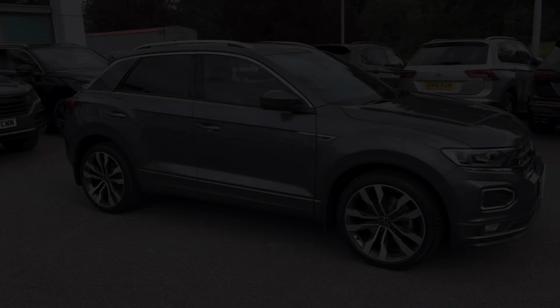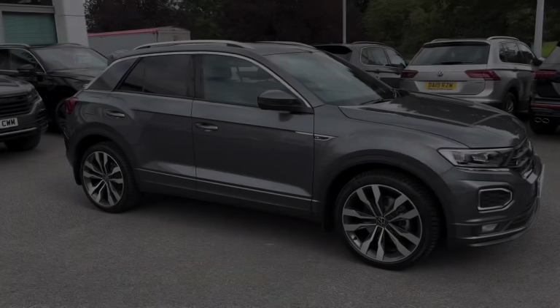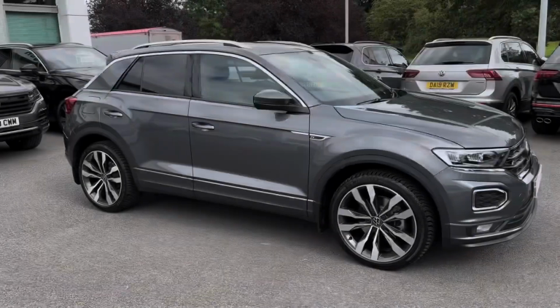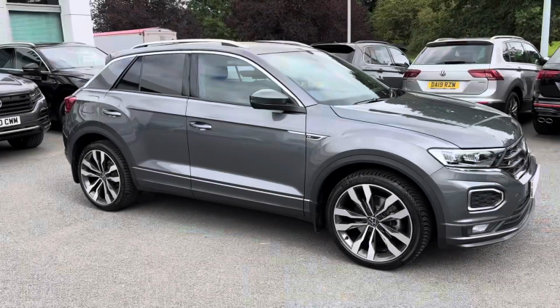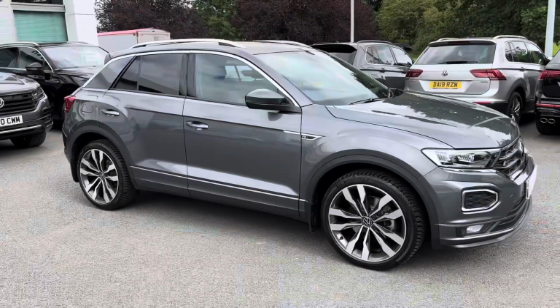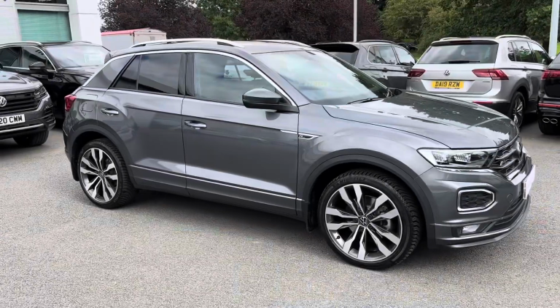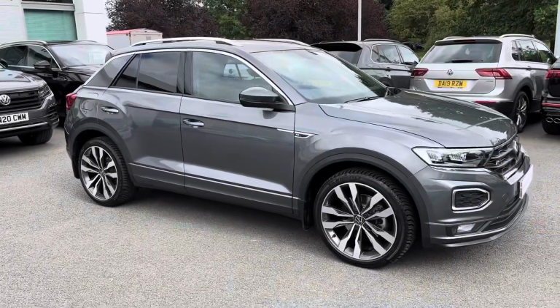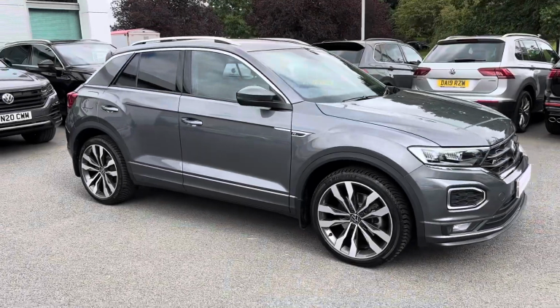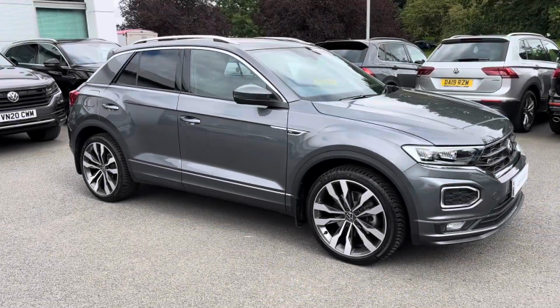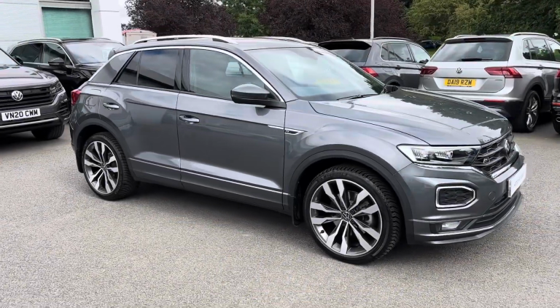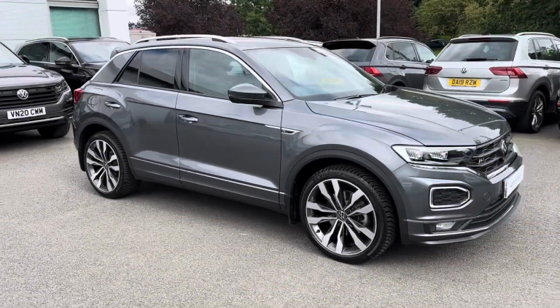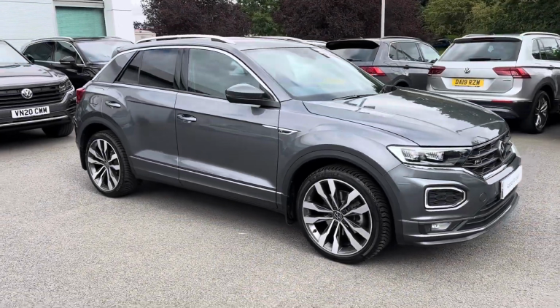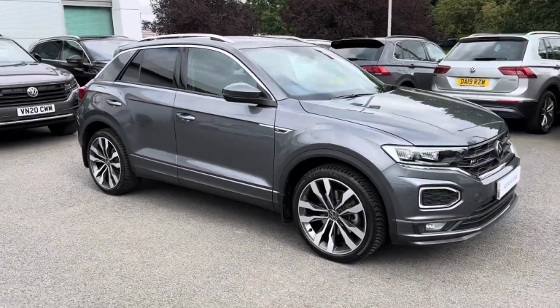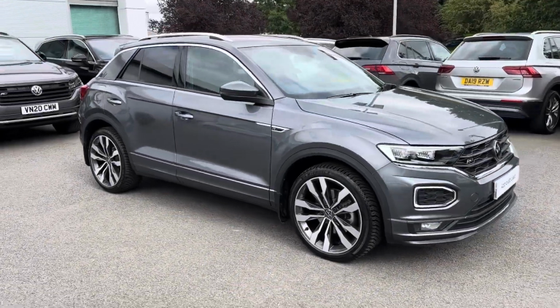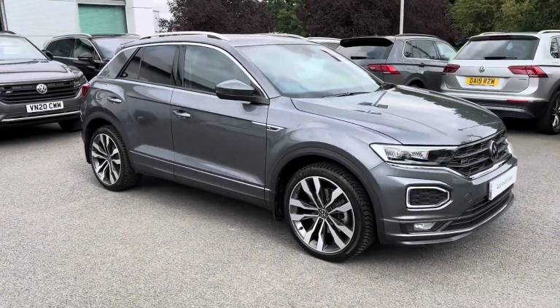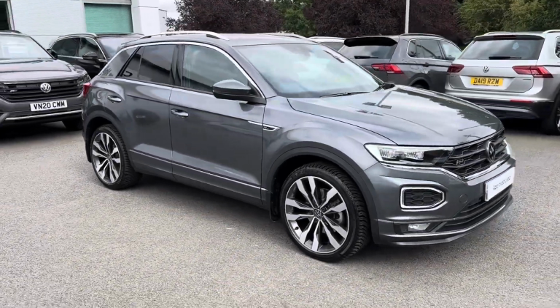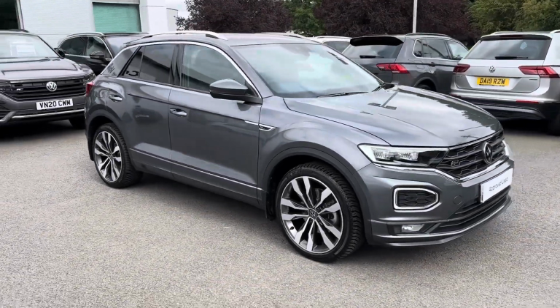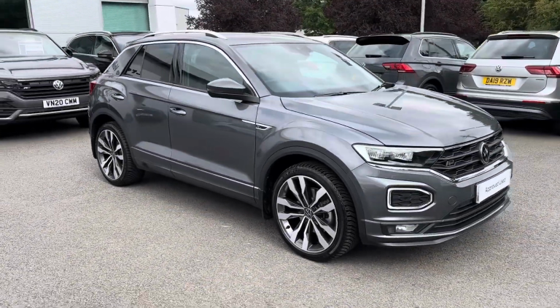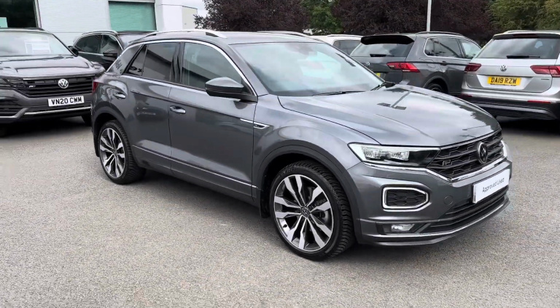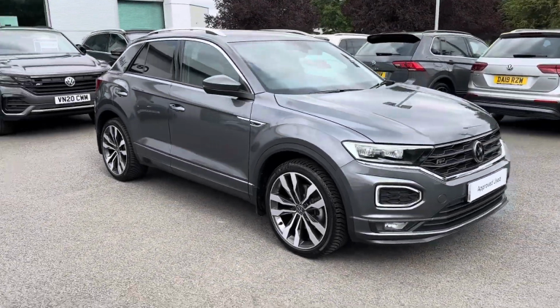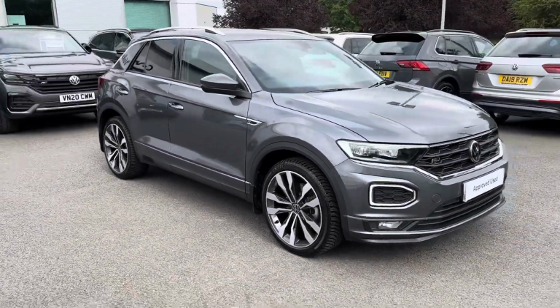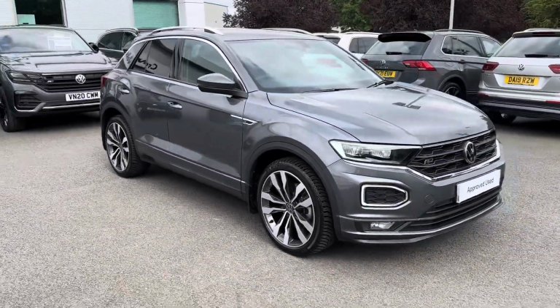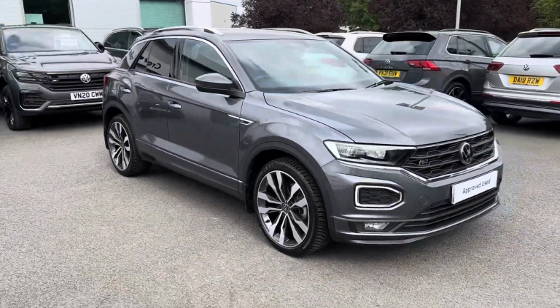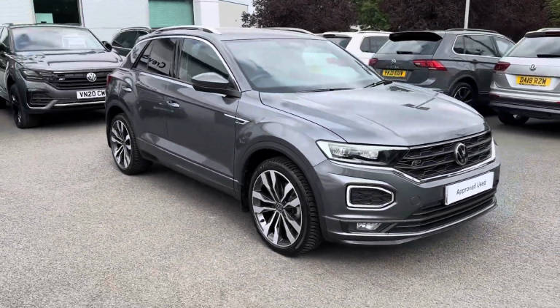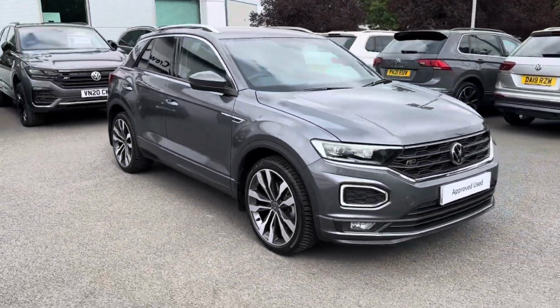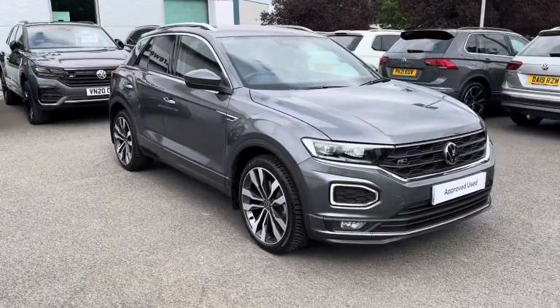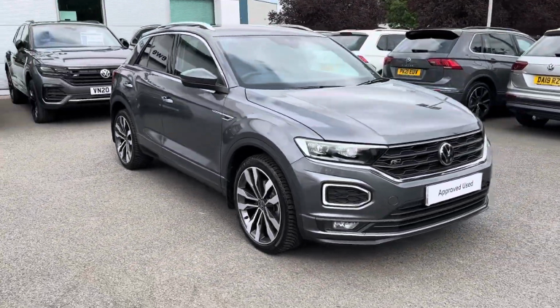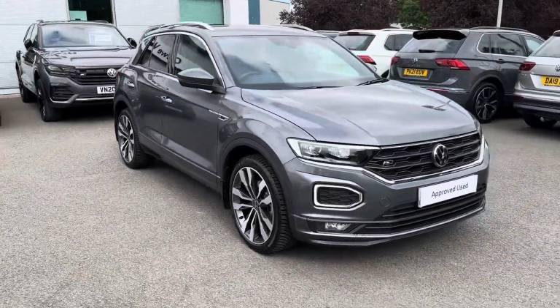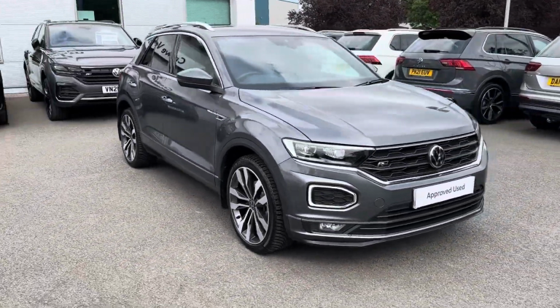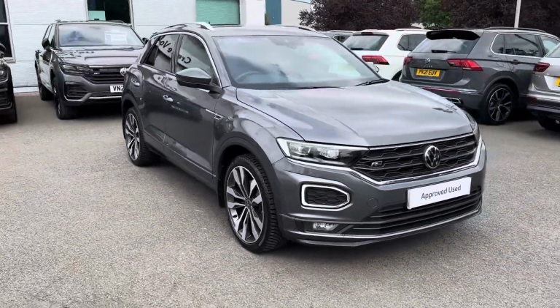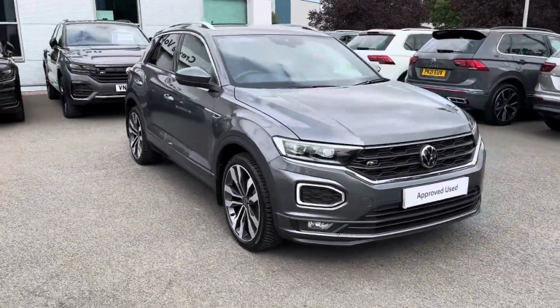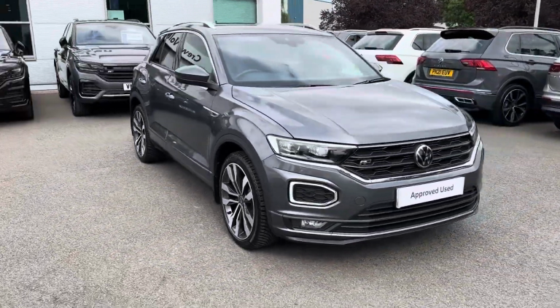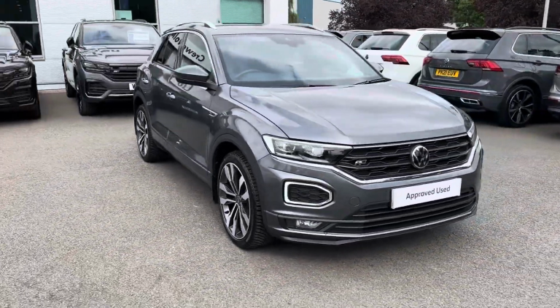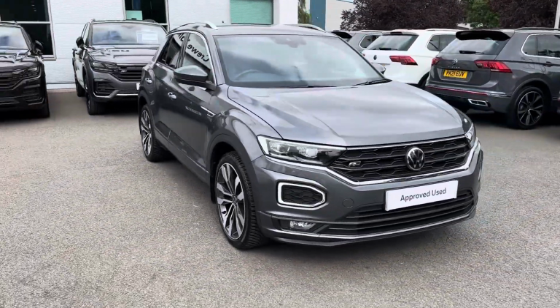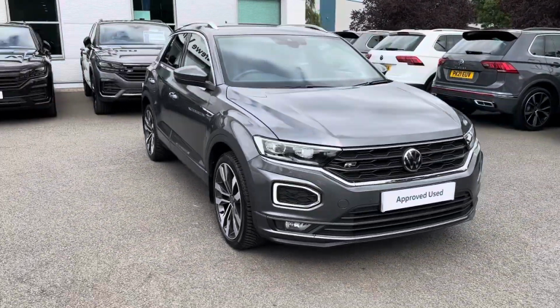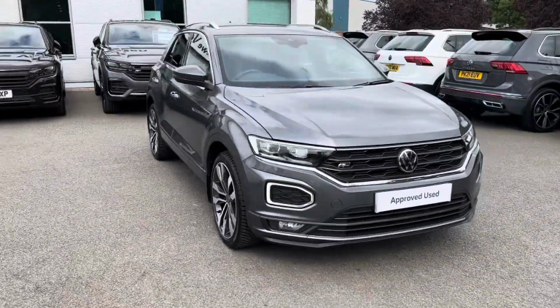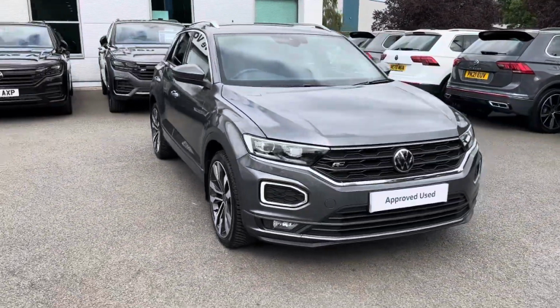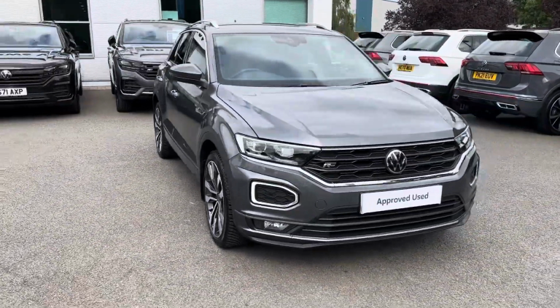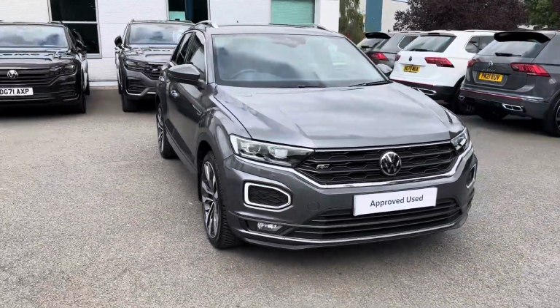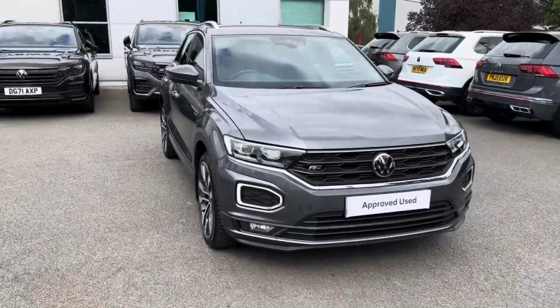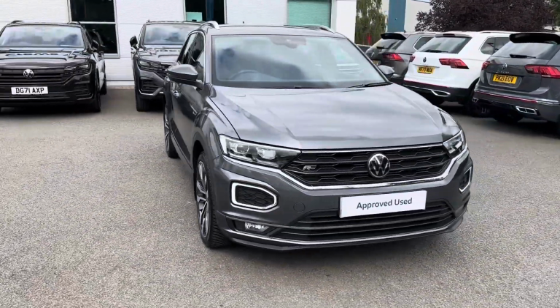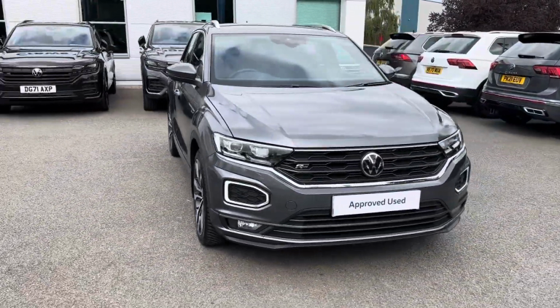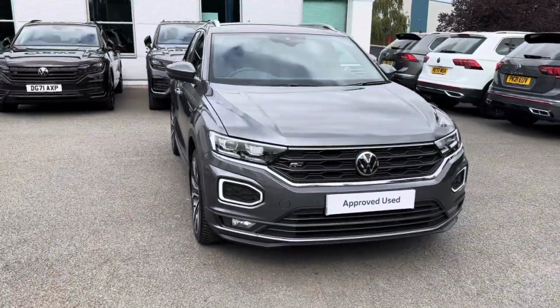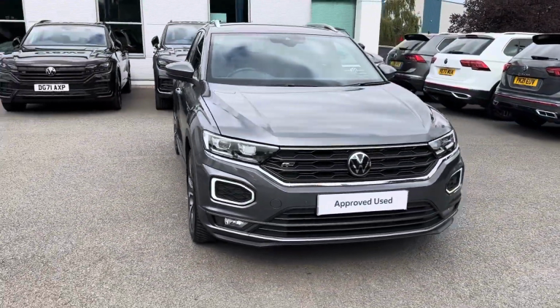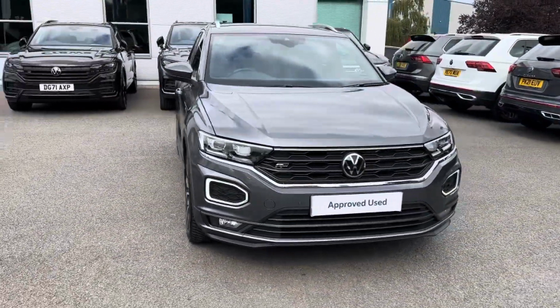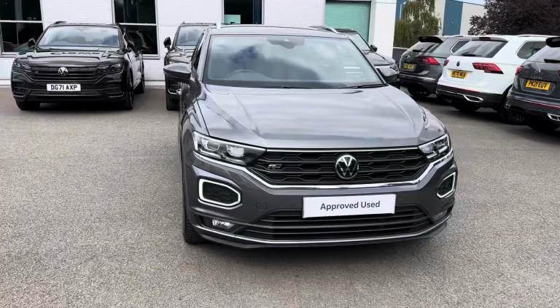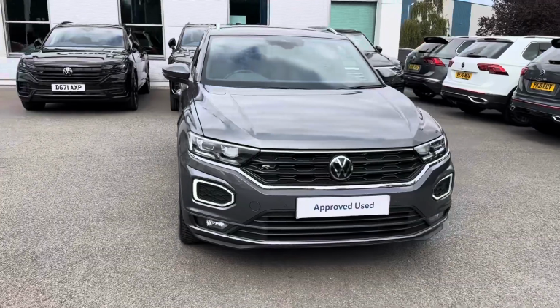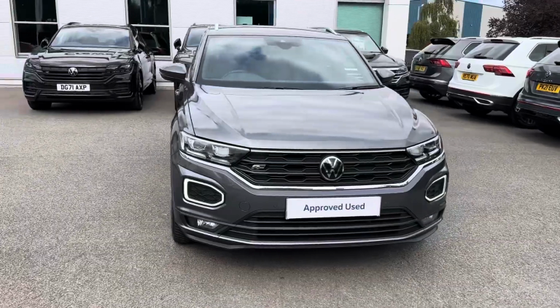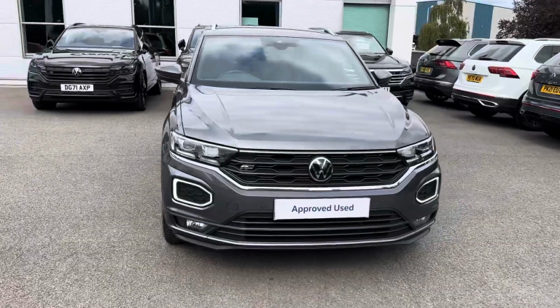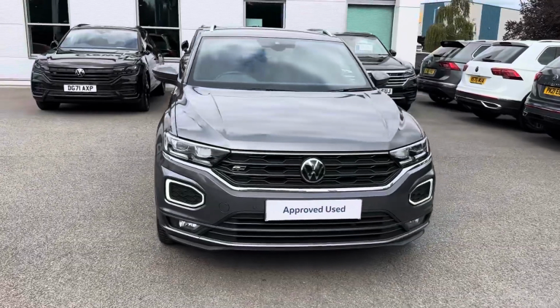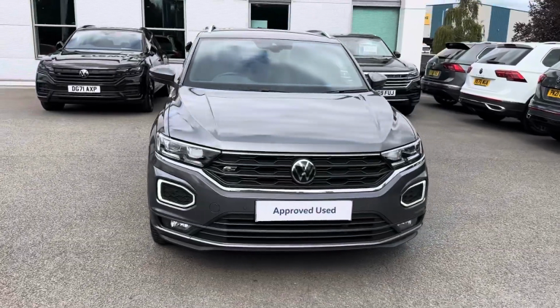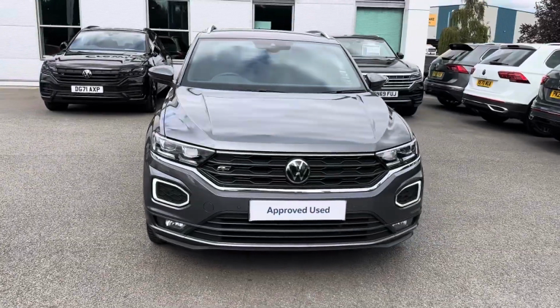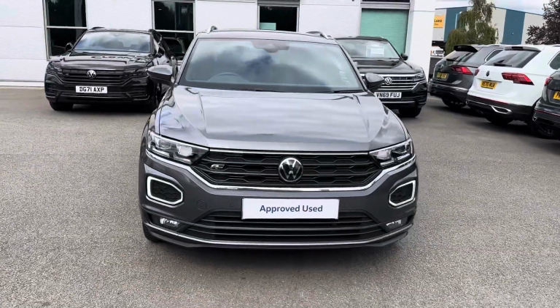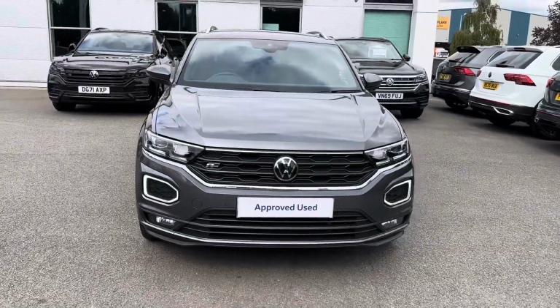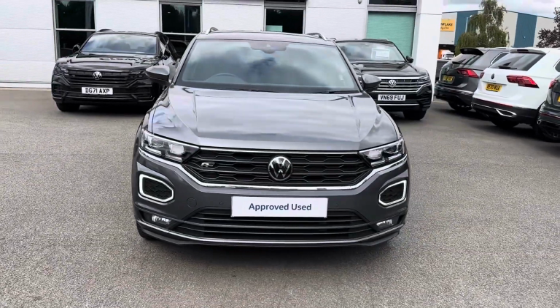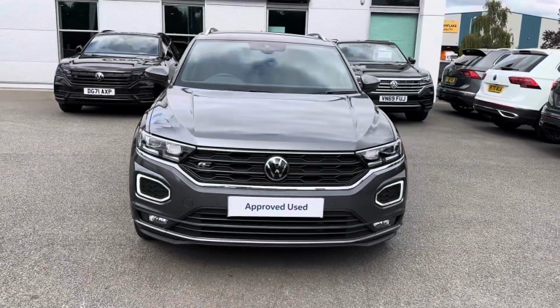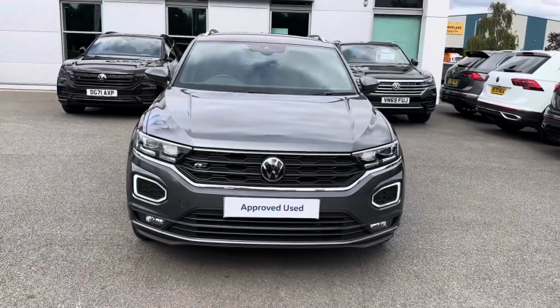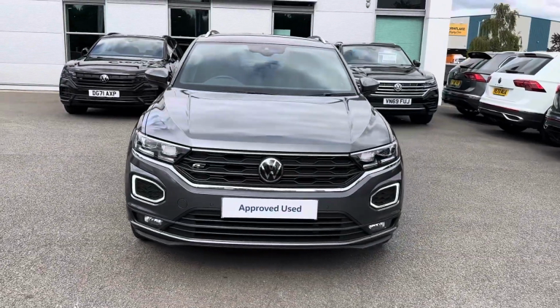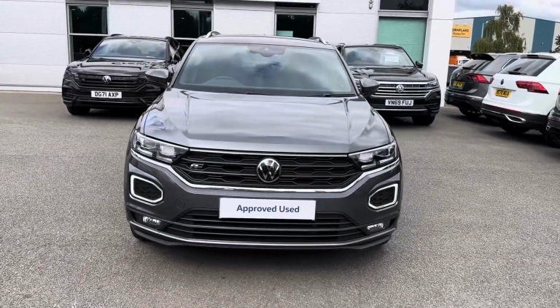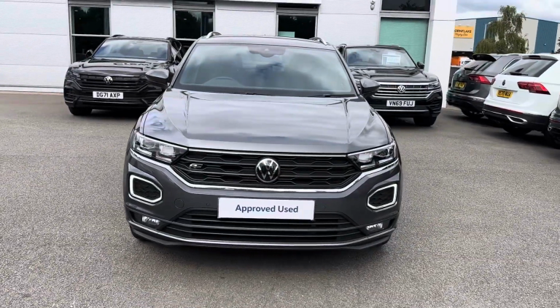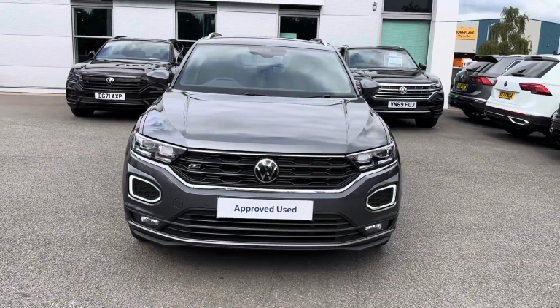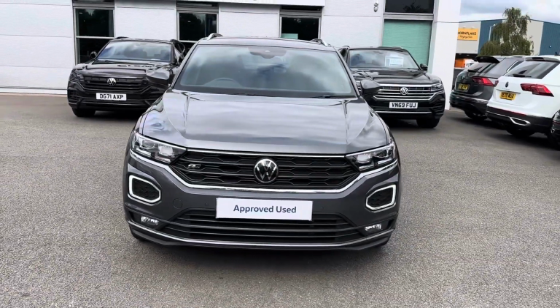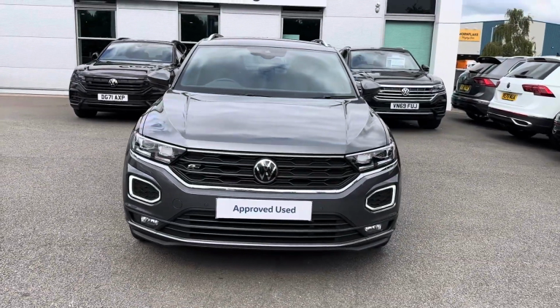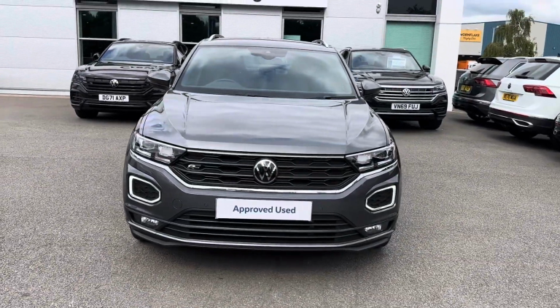Hello and welcome. Greg here from Crew Volkswagen, sharing with you this latest arrival in the form of this Volkswagen T-Roc crossover.